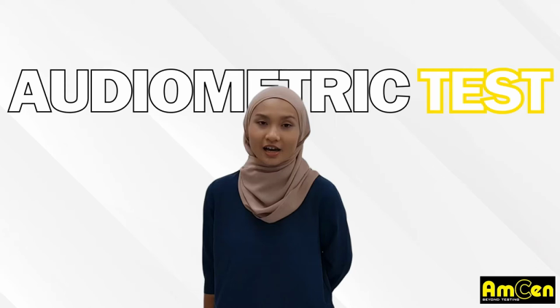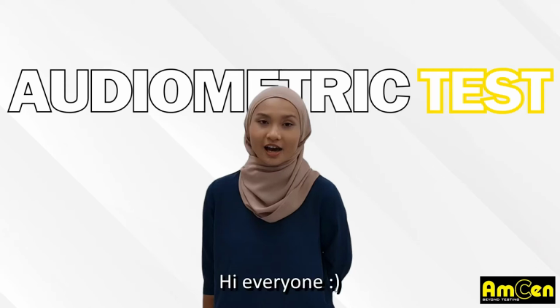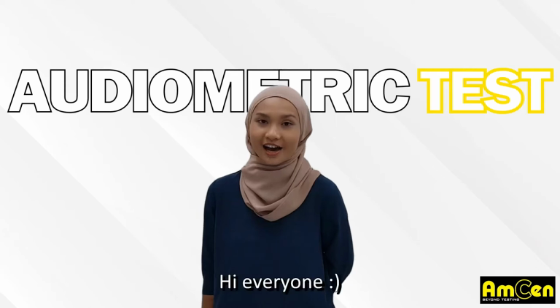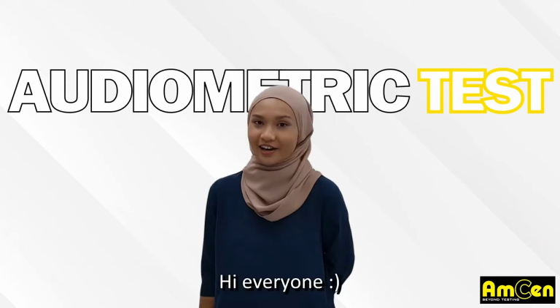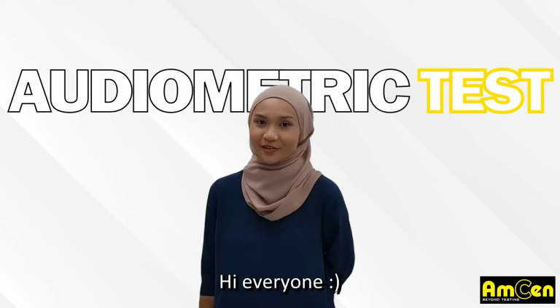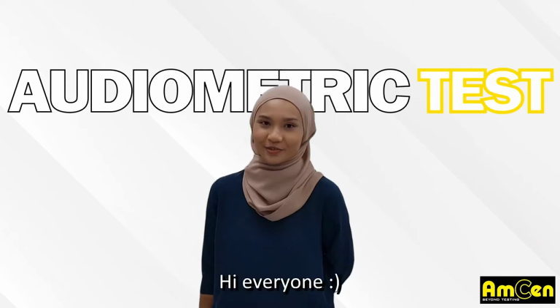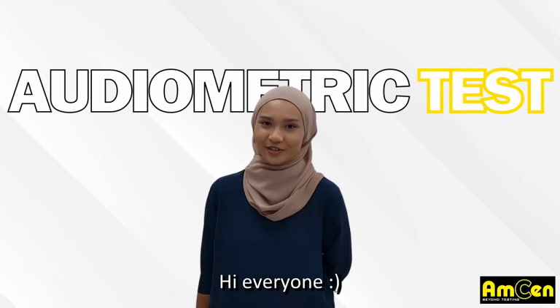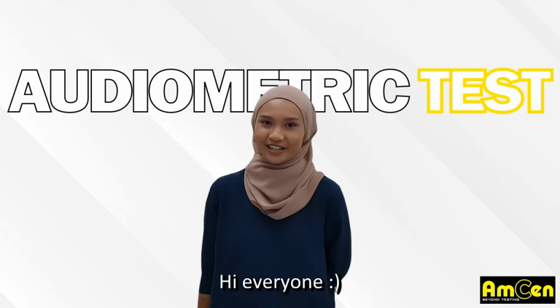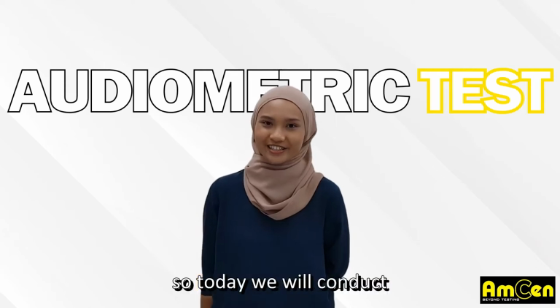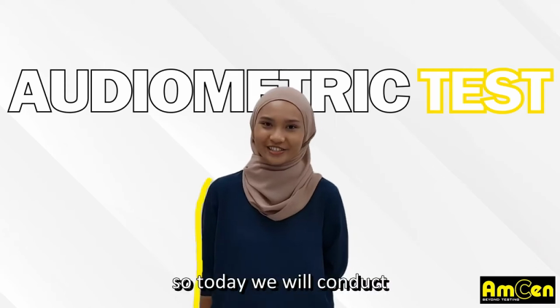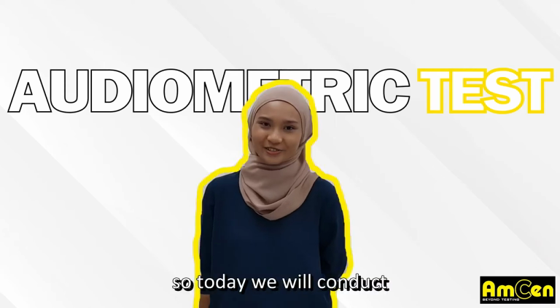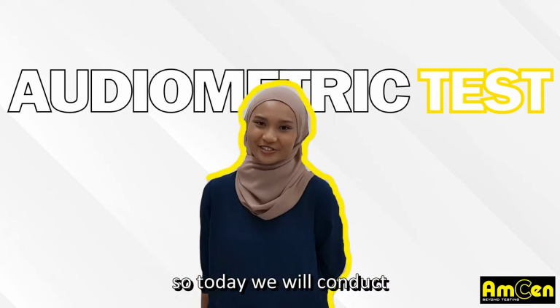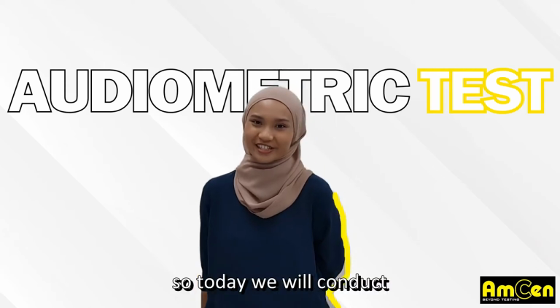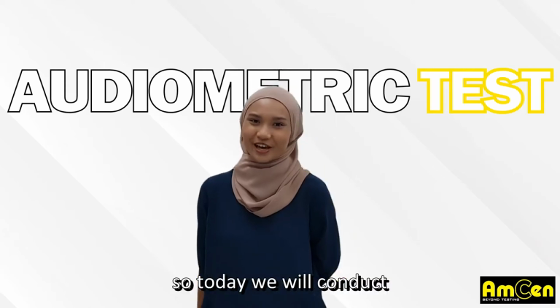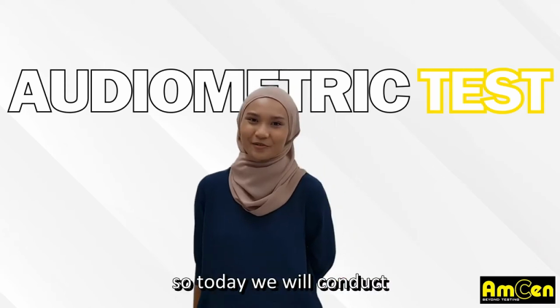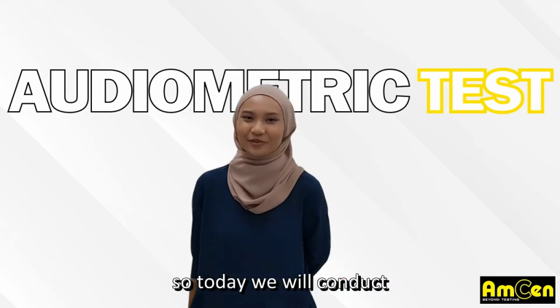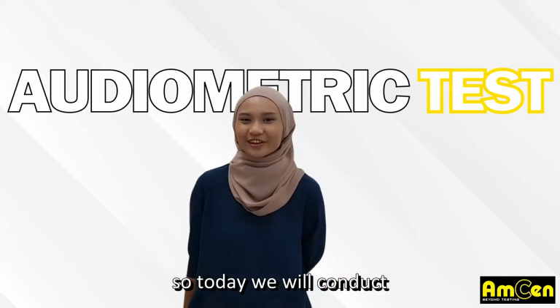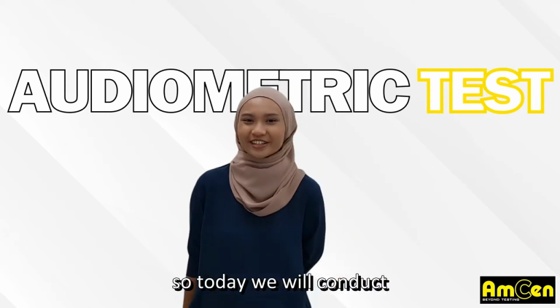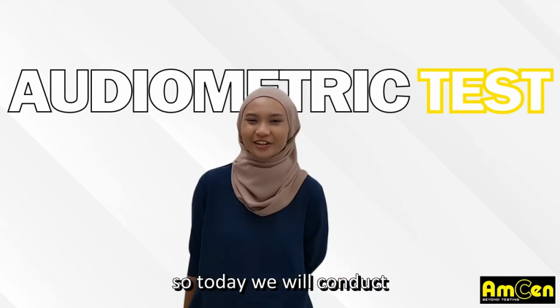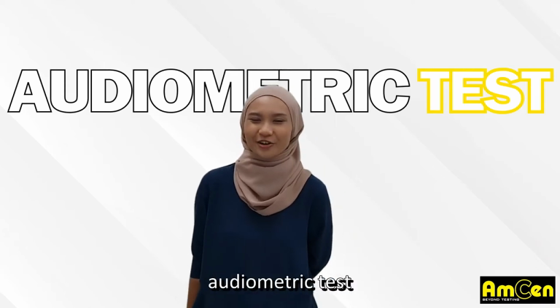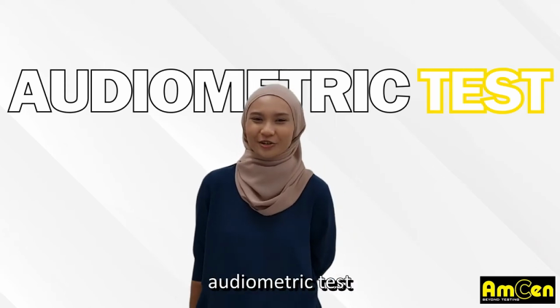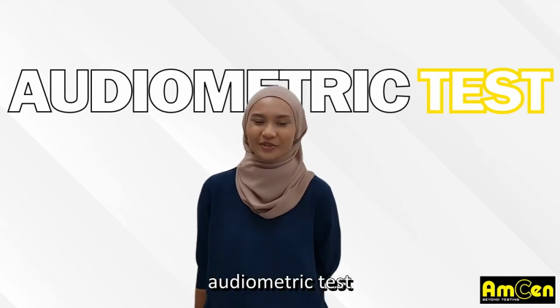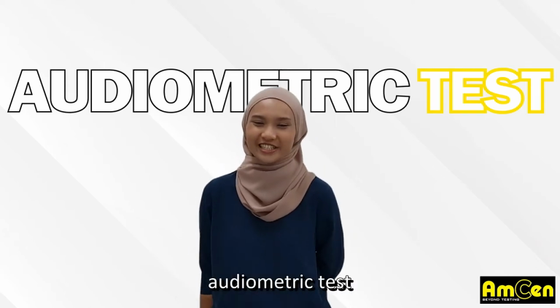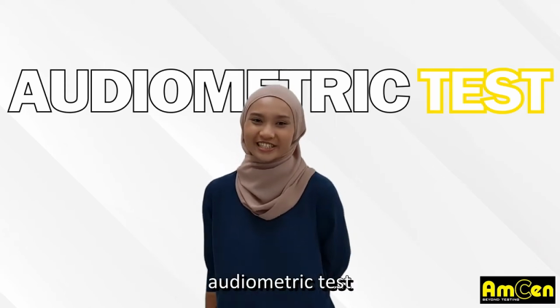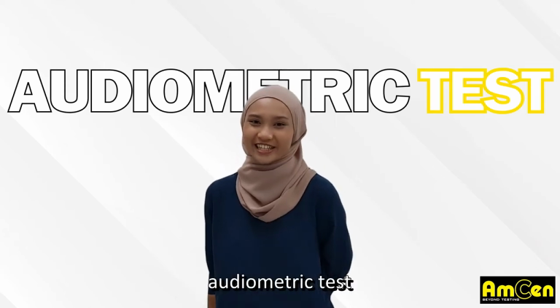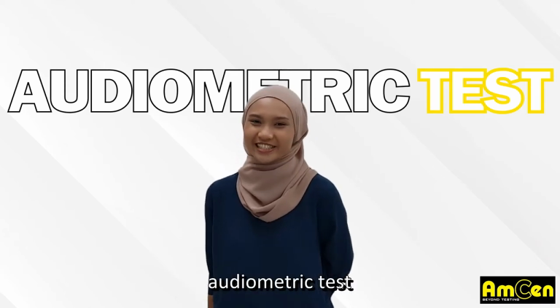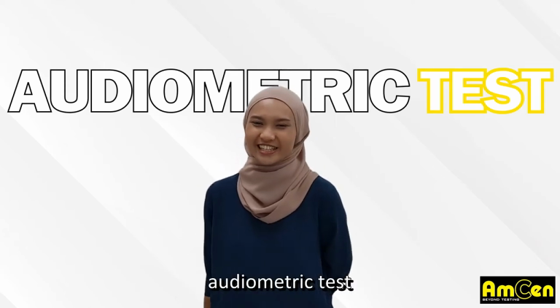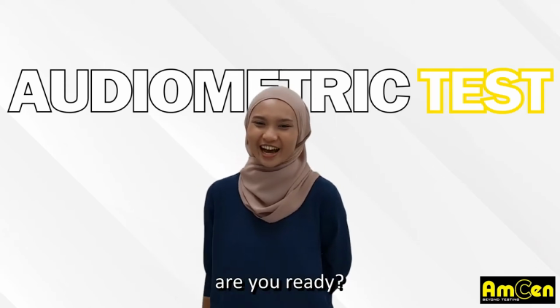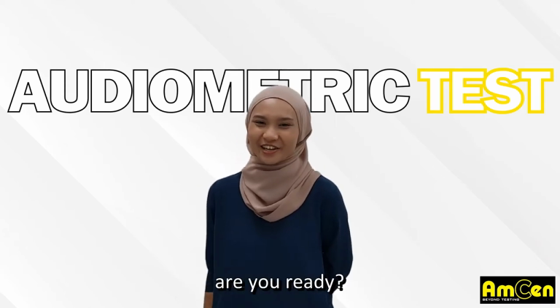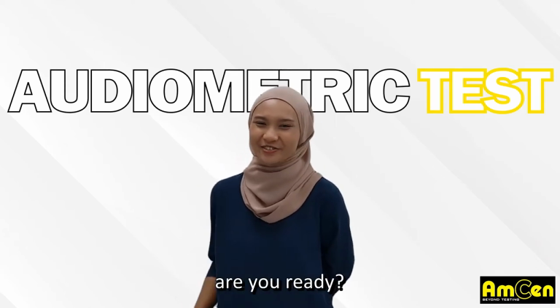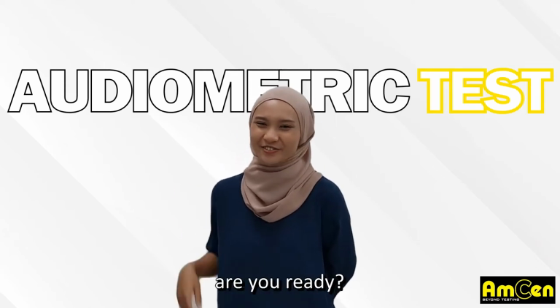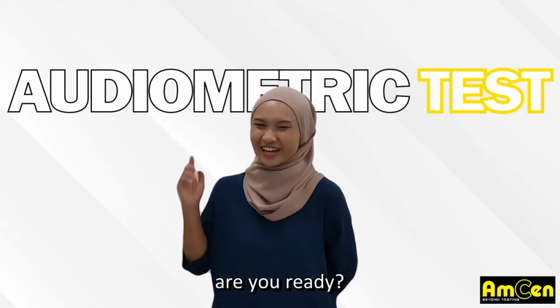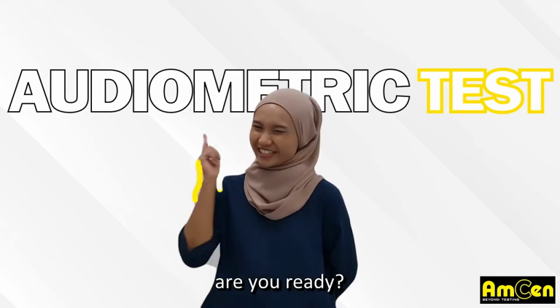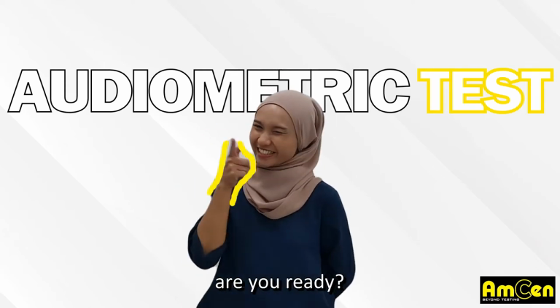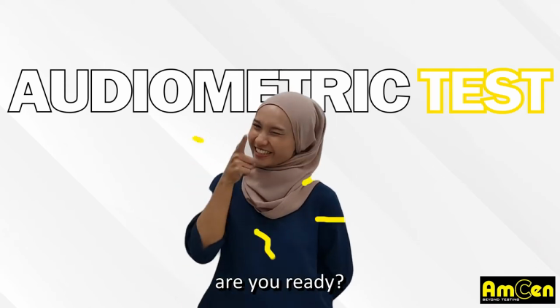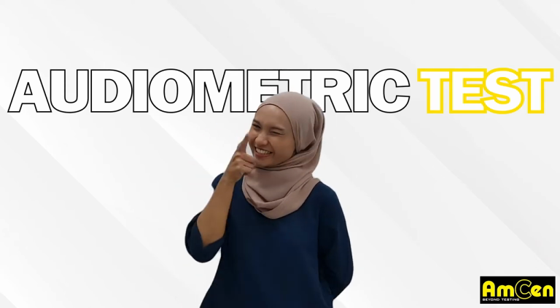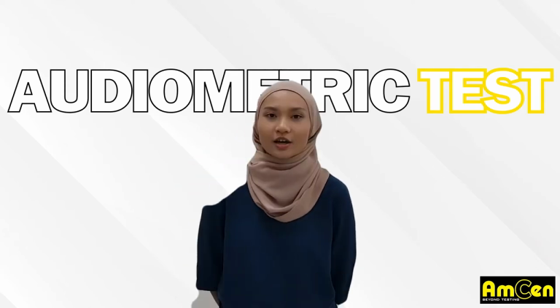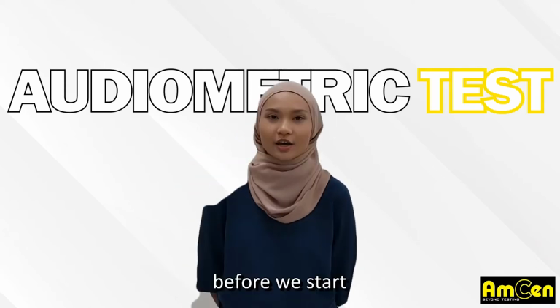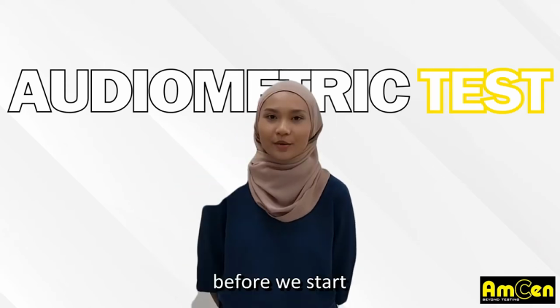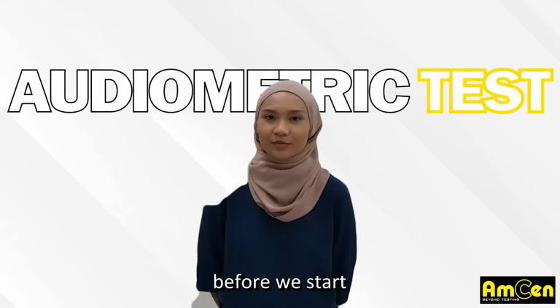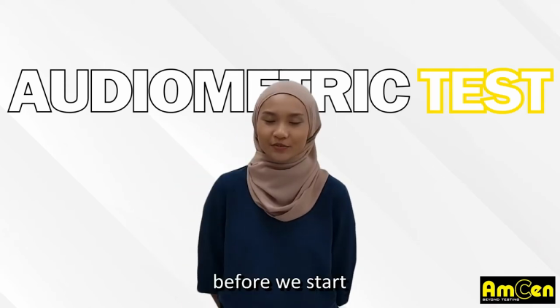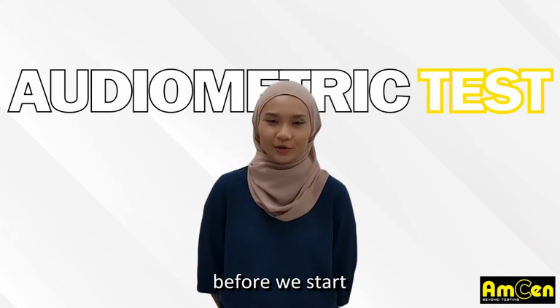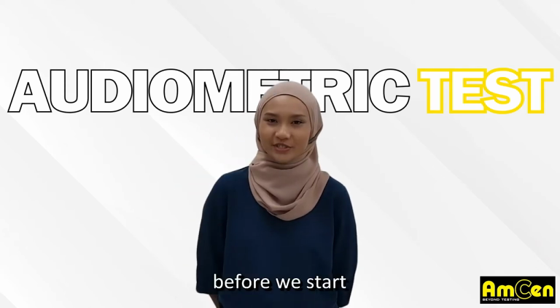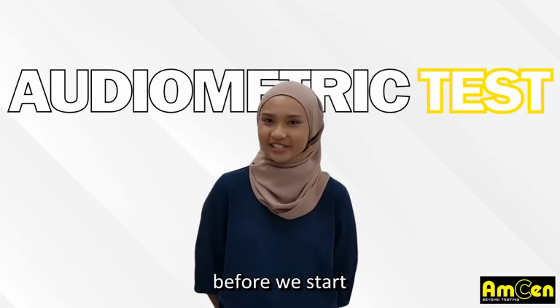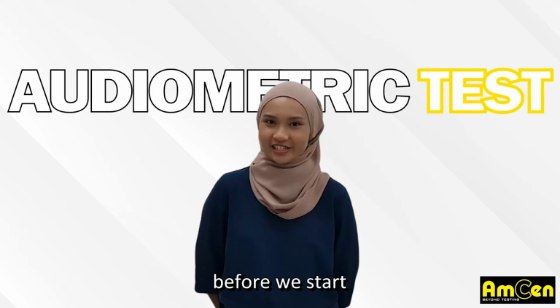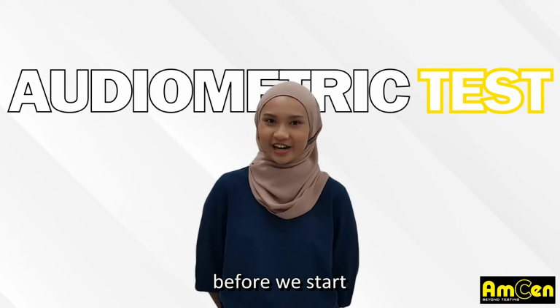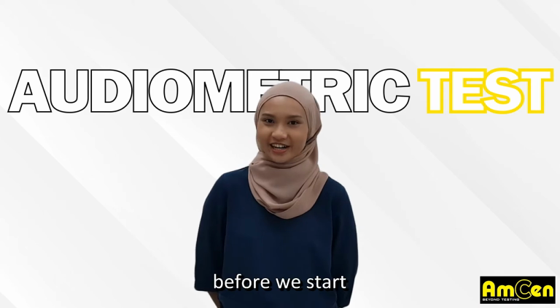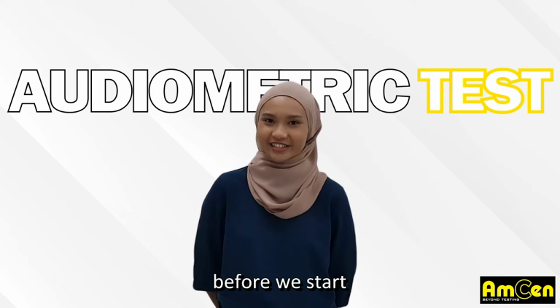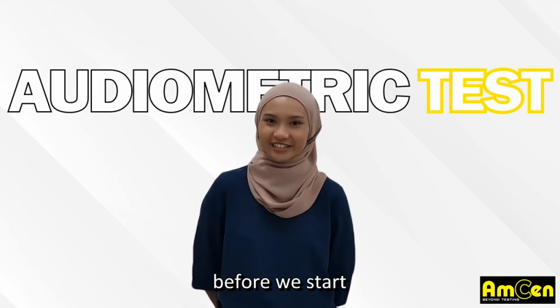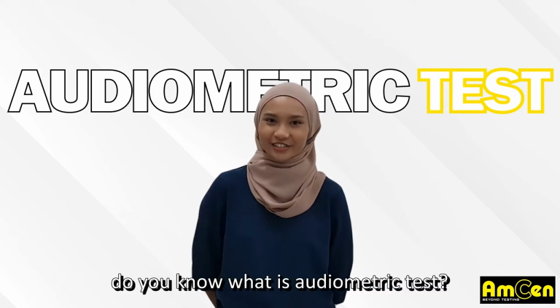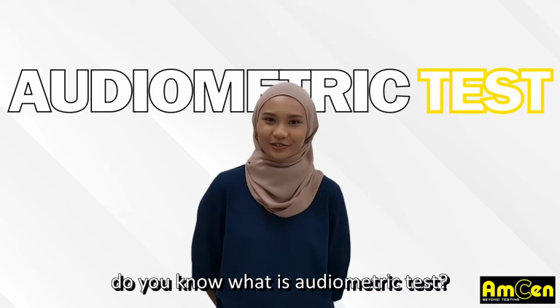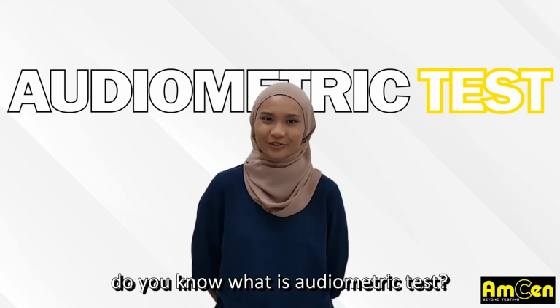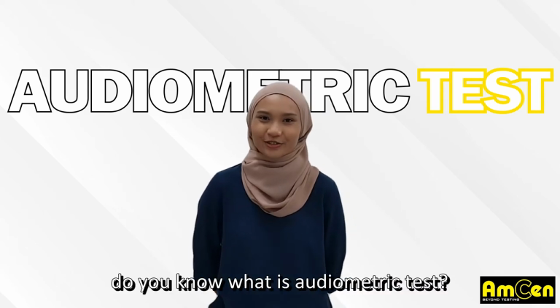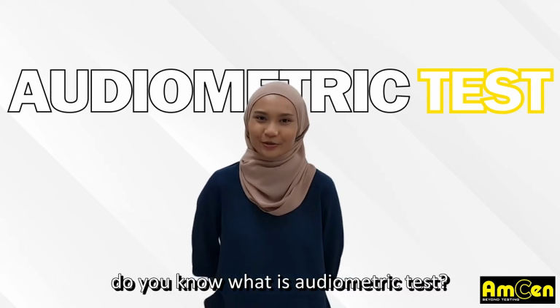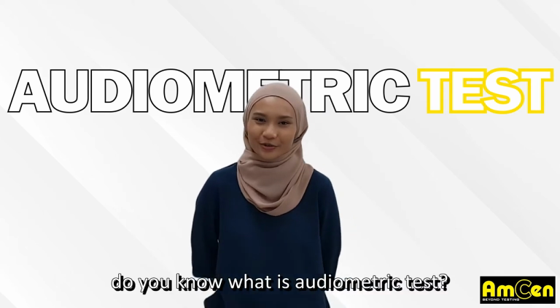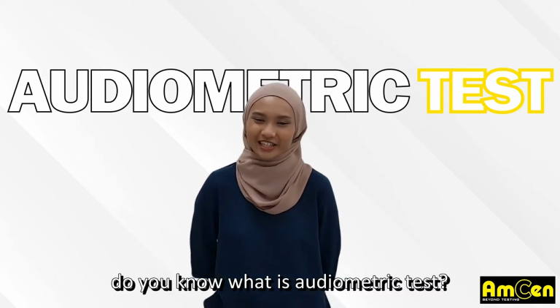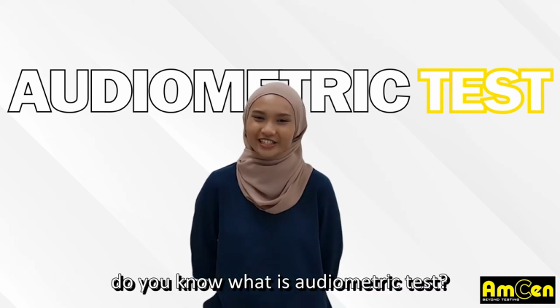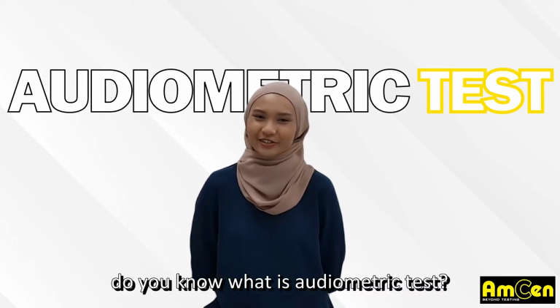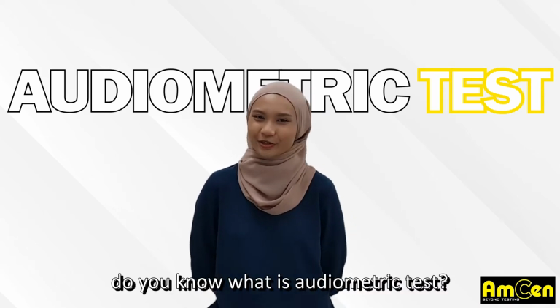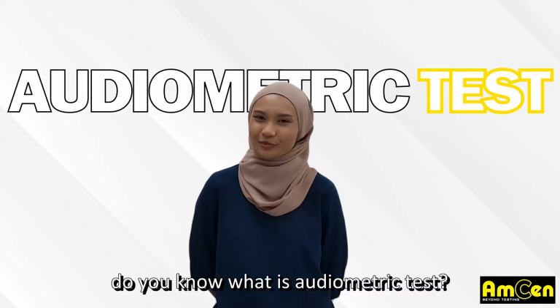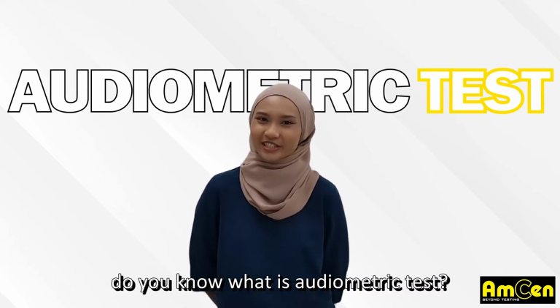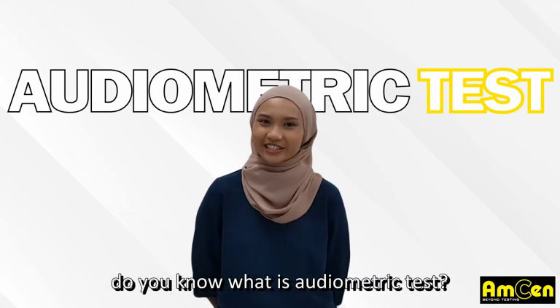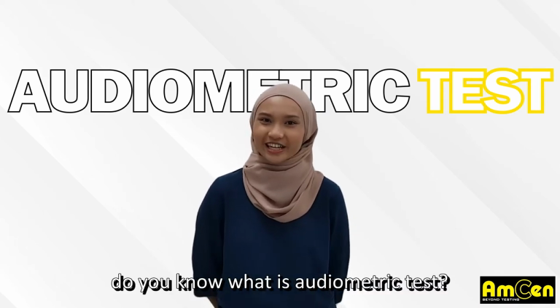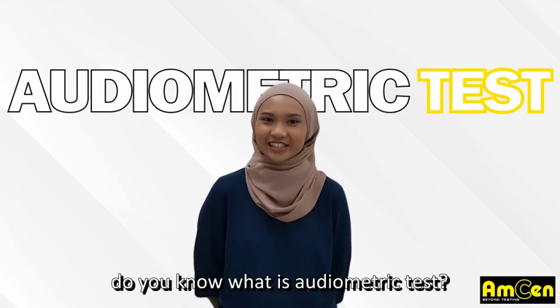Hi everyone! So today we will conduct automatic tests. Are you ready? Before we start, do you know what automatic tests are?